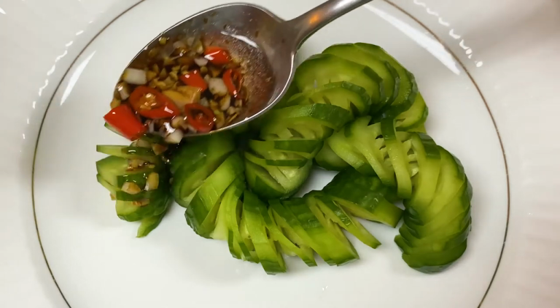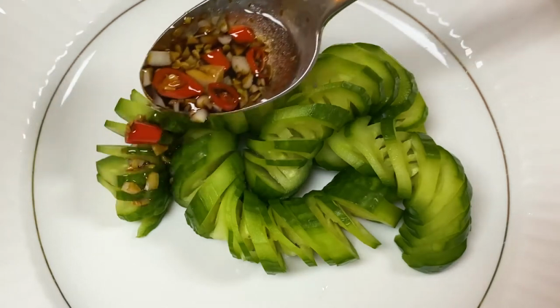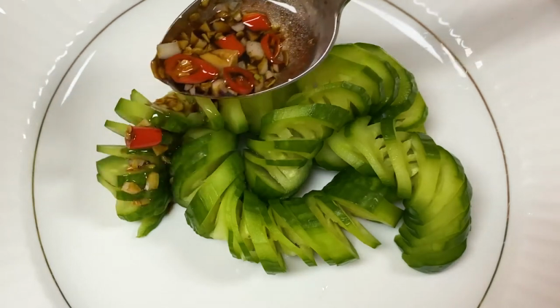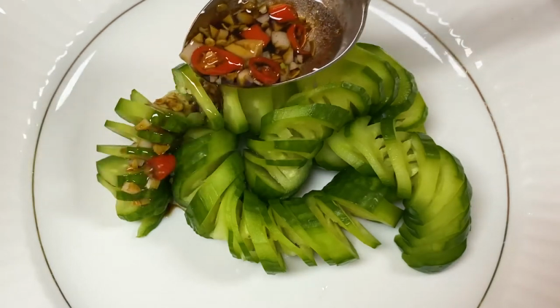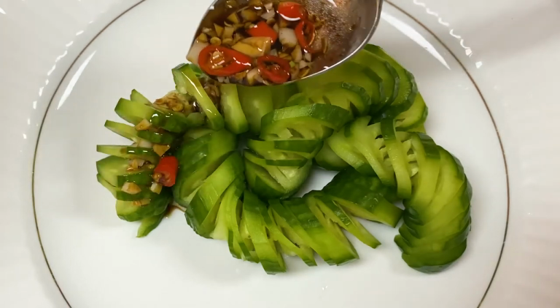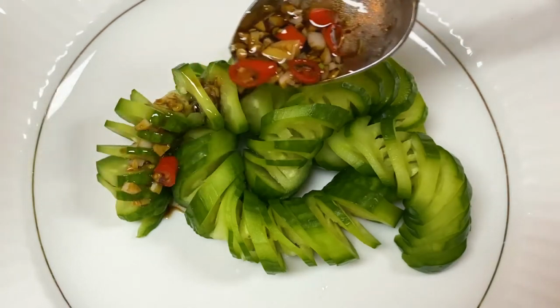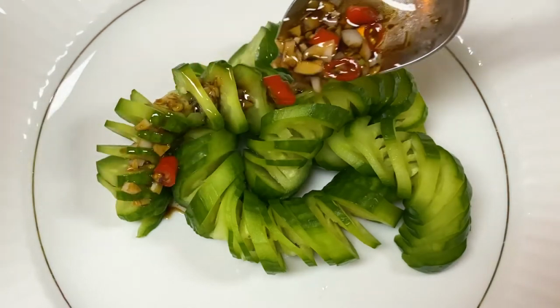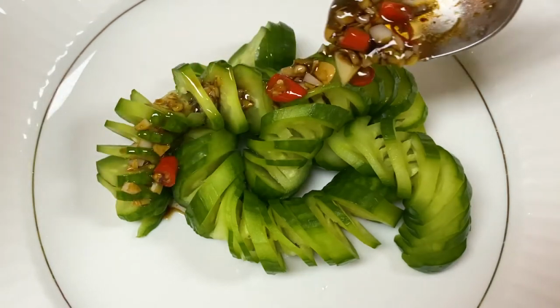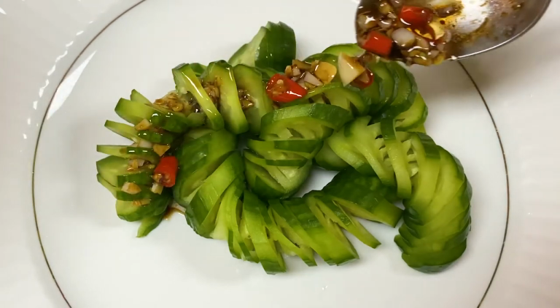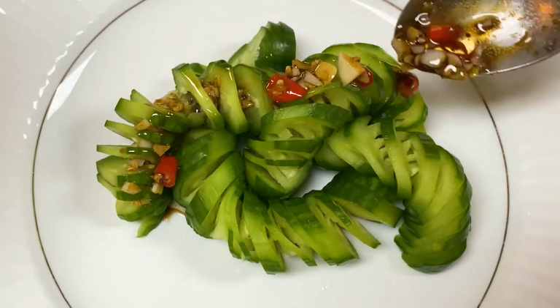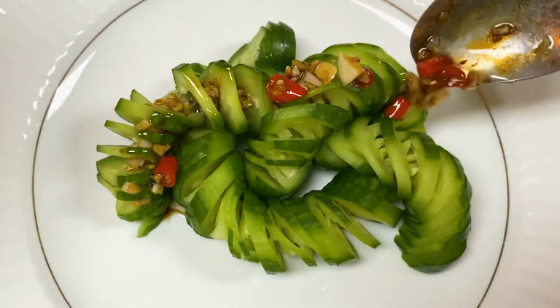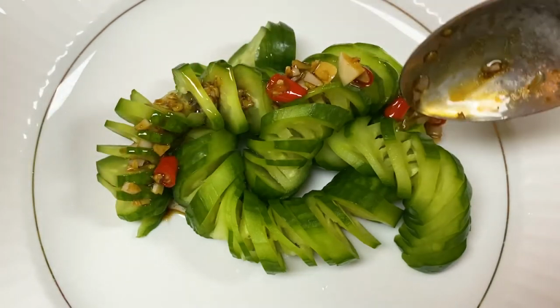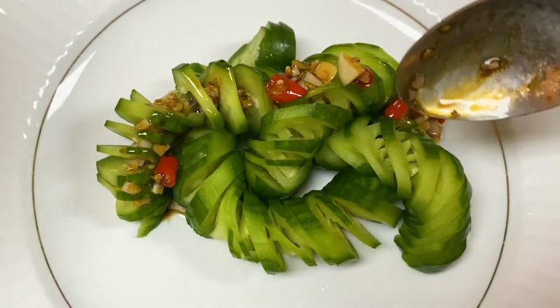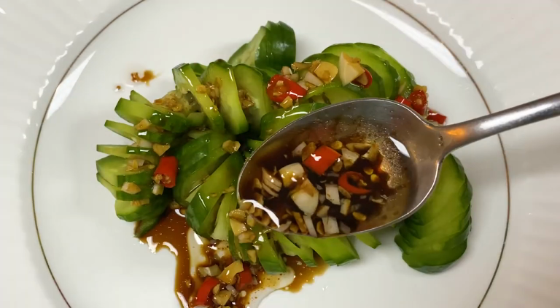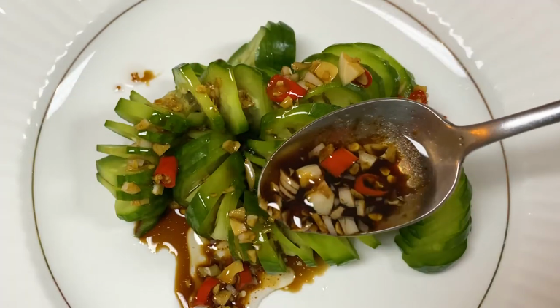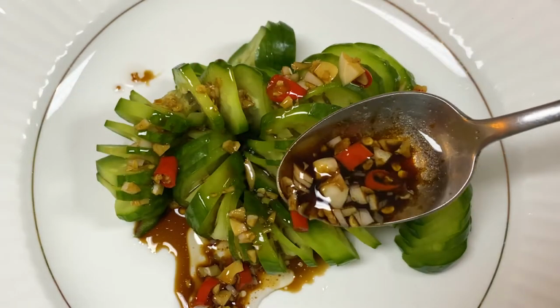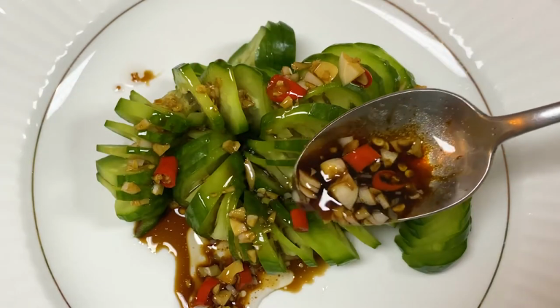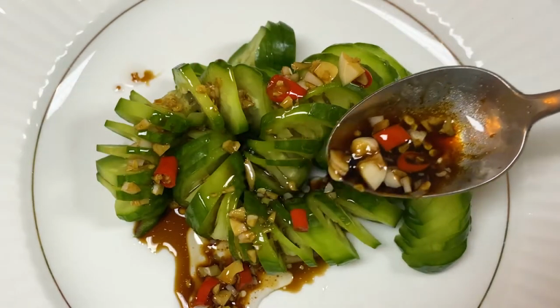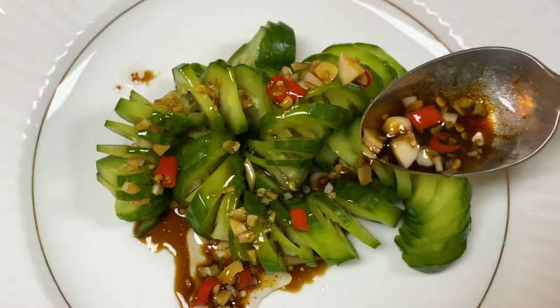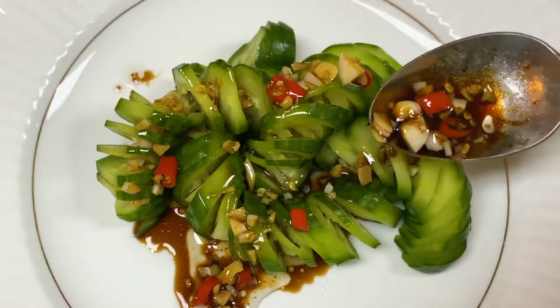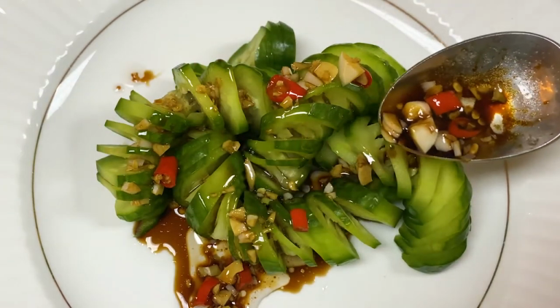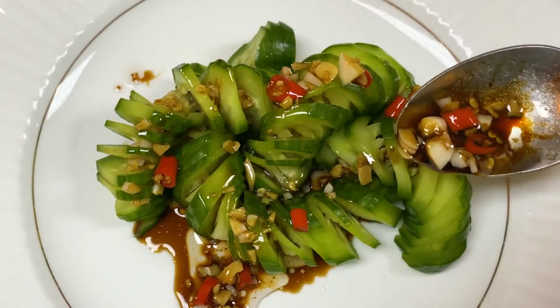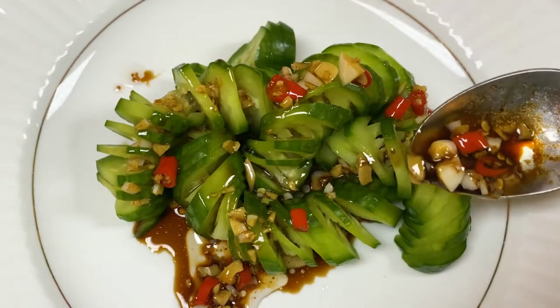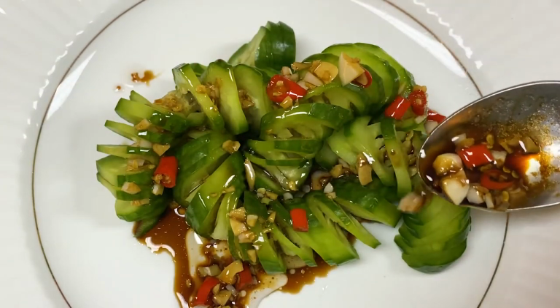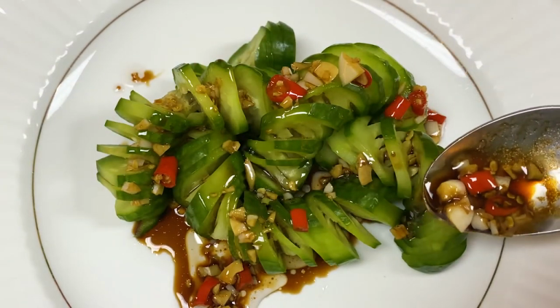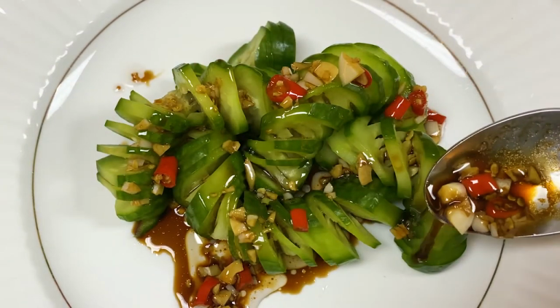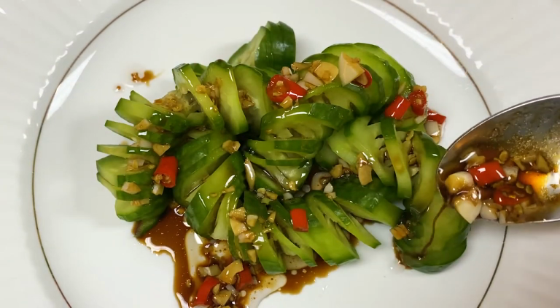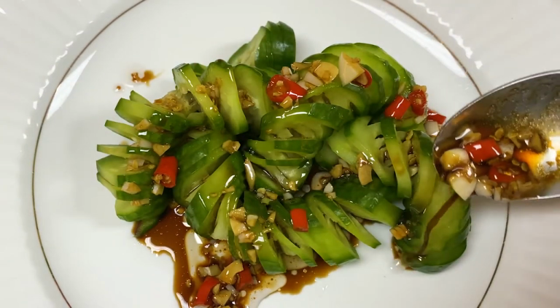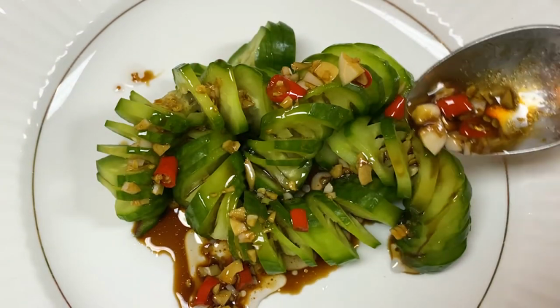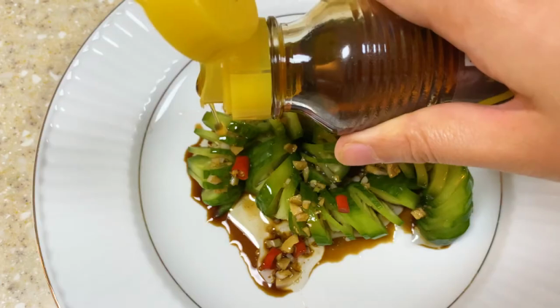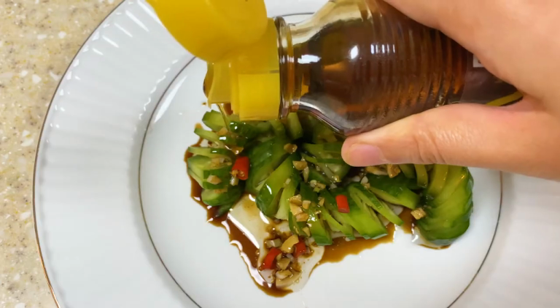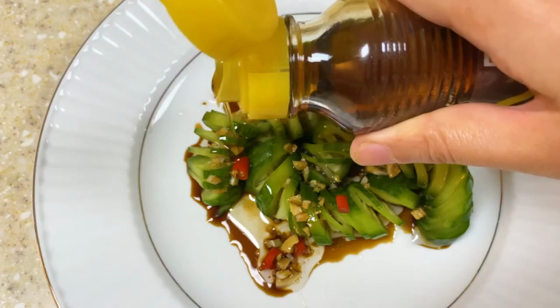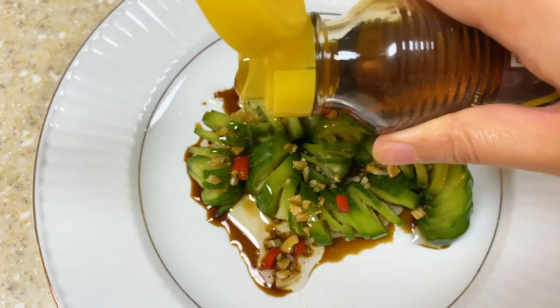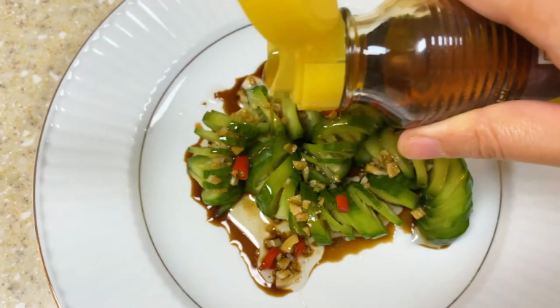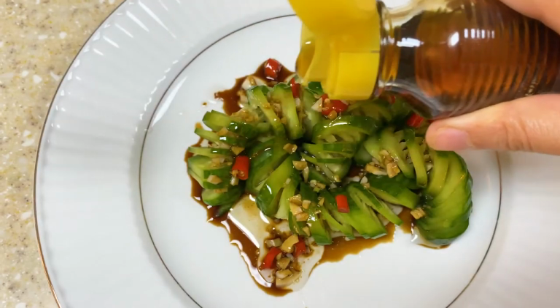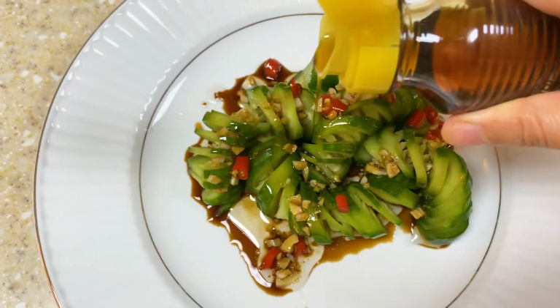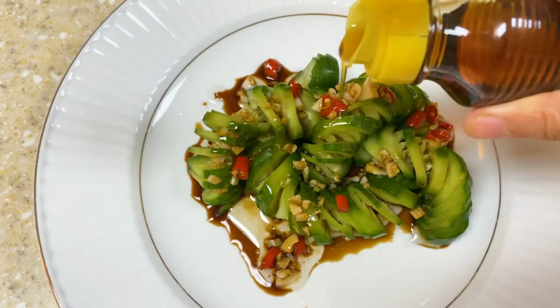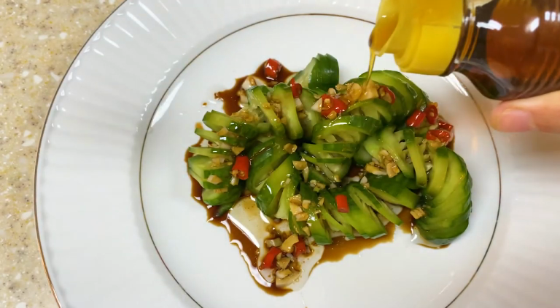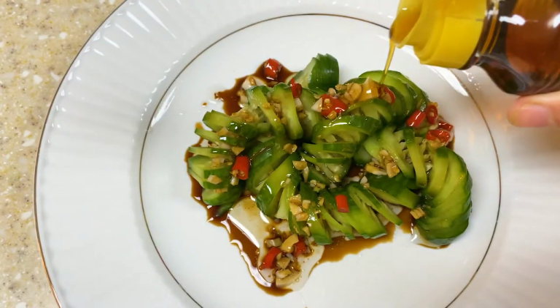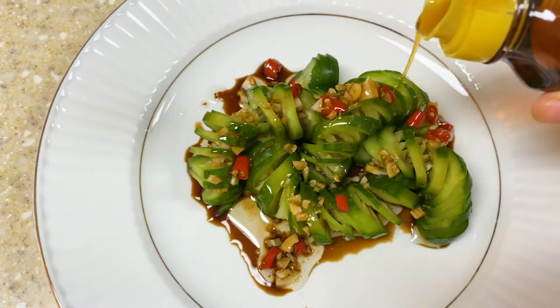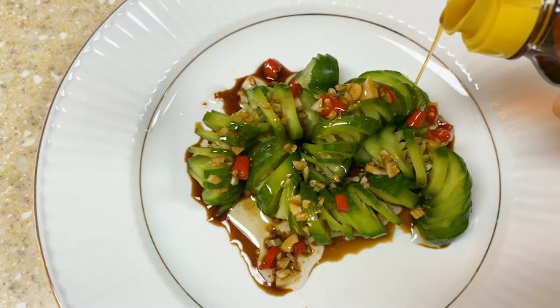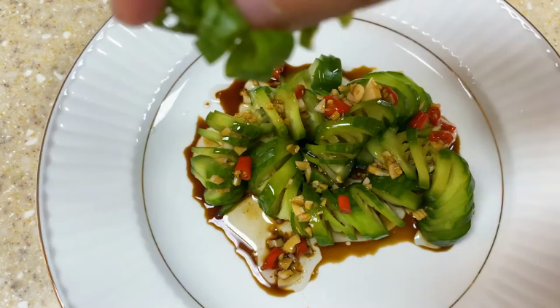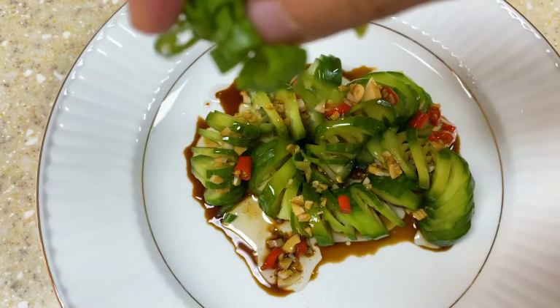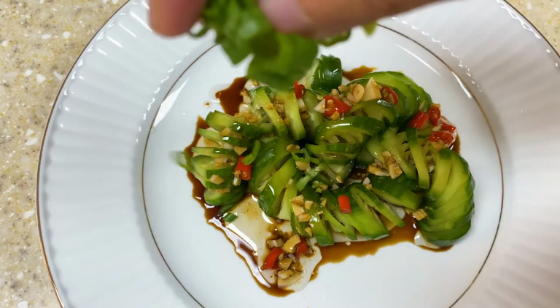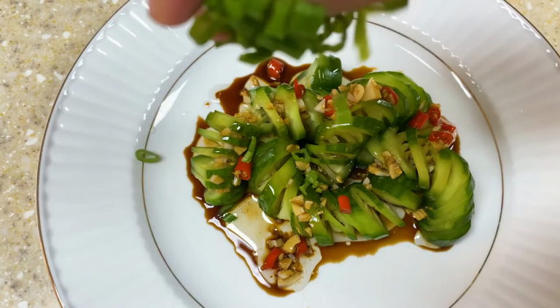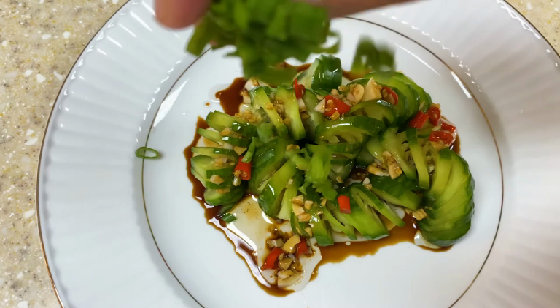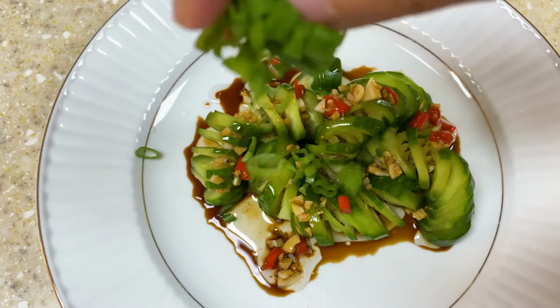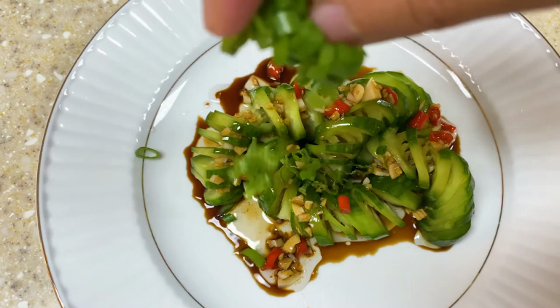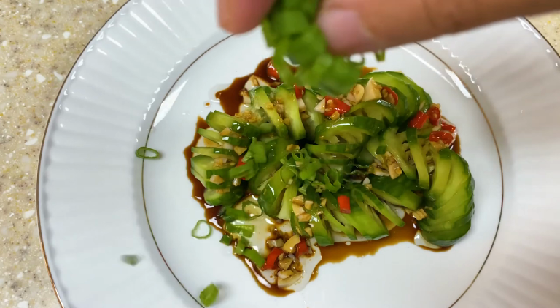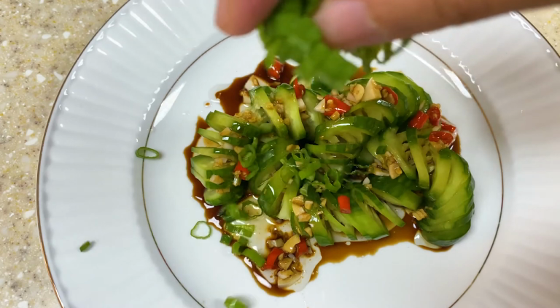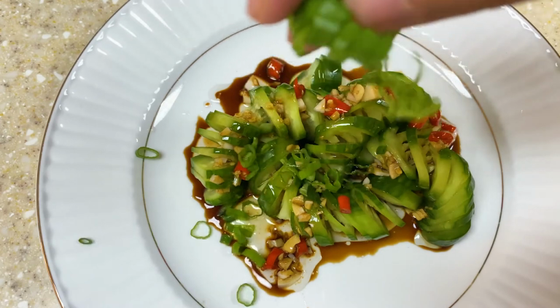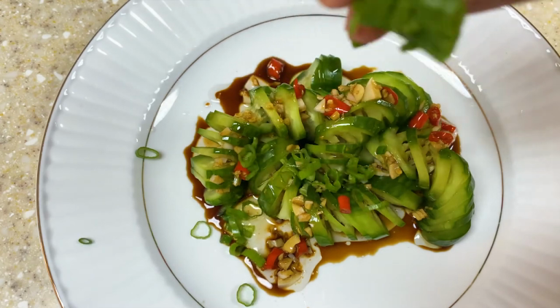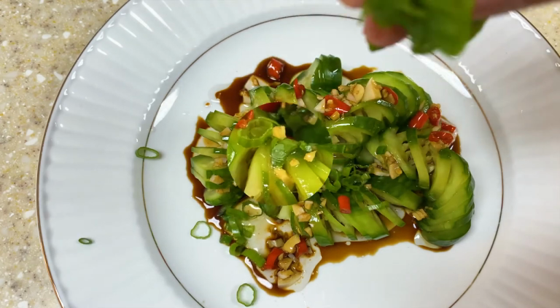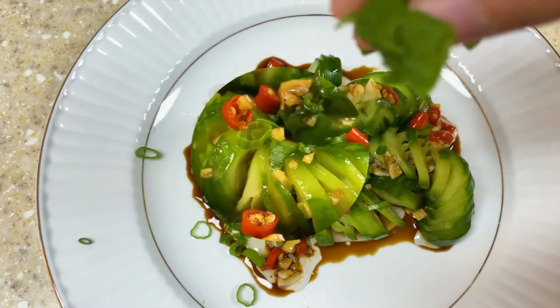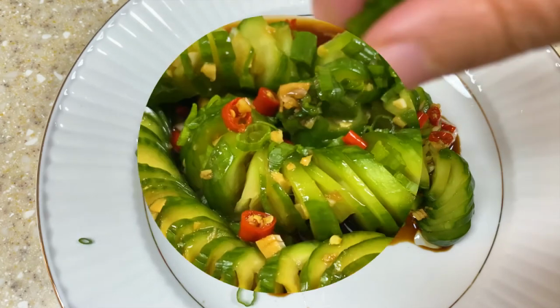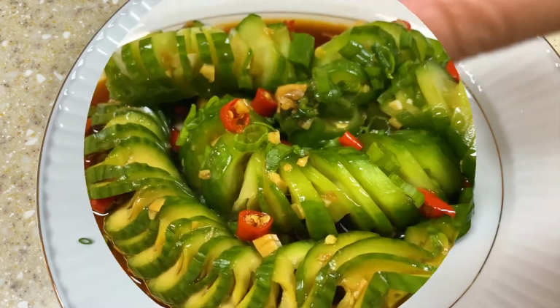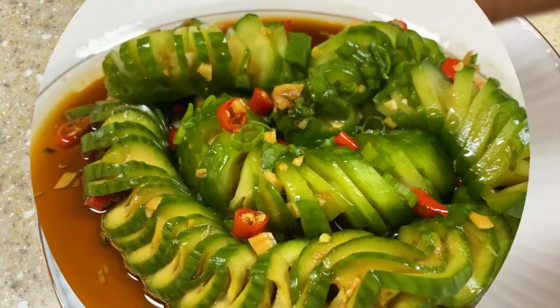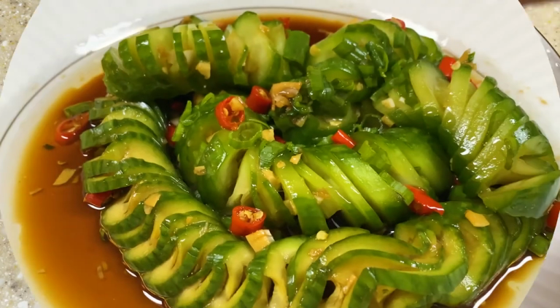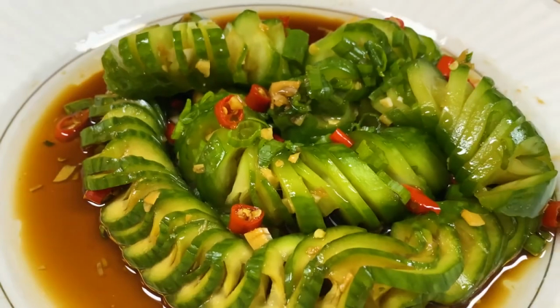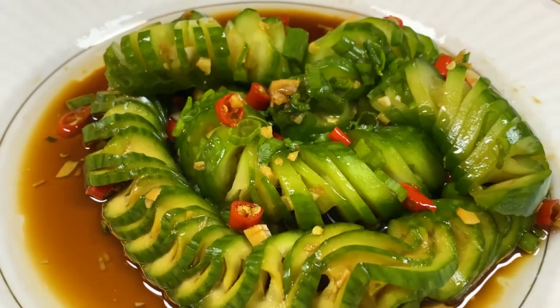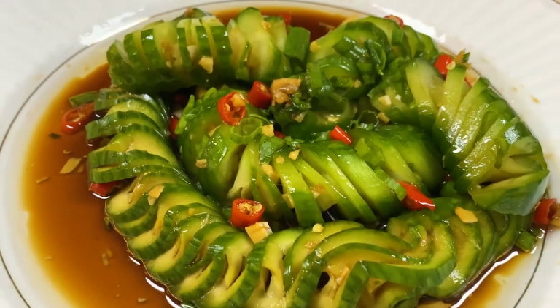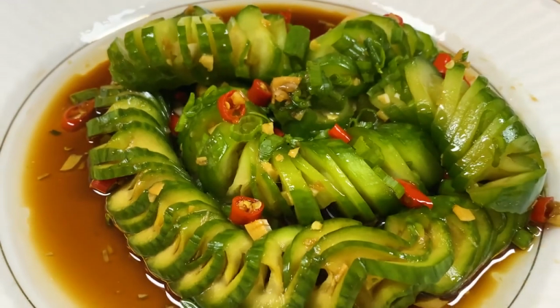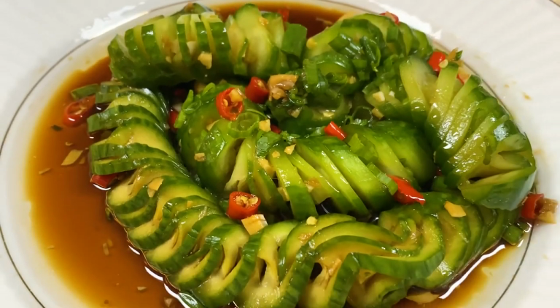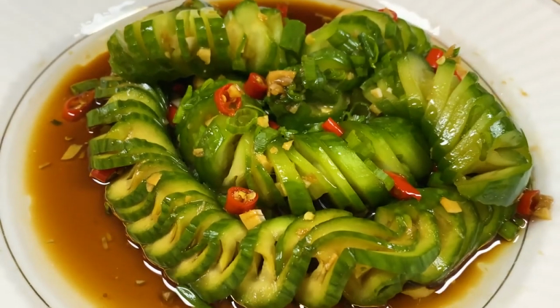For the final step, add the sauce to the cucumber with some sesame oil and sprinkle some green onions on the top. Voila!